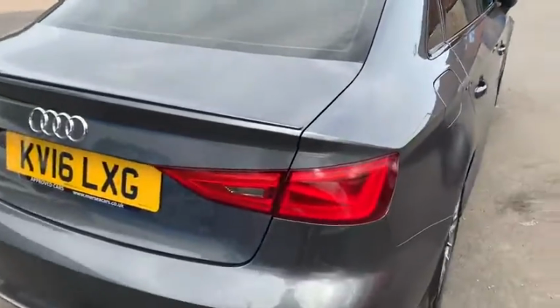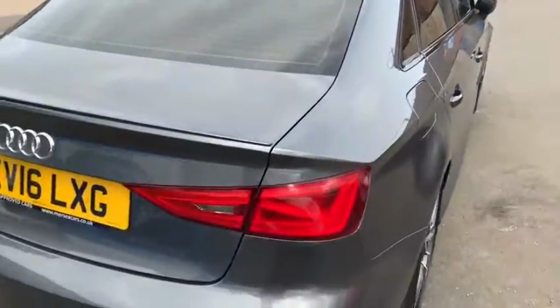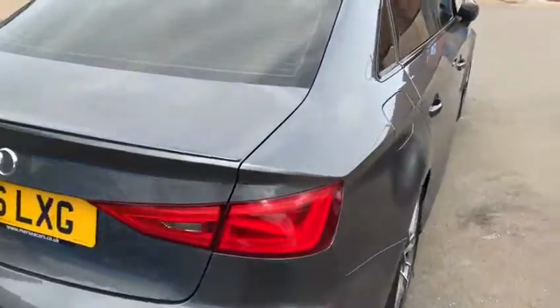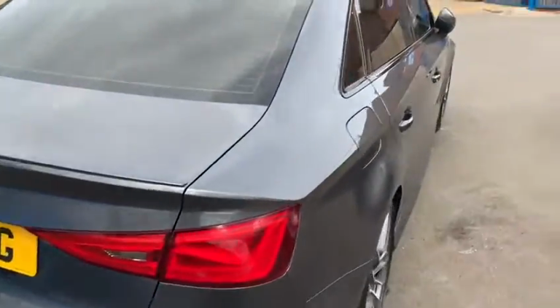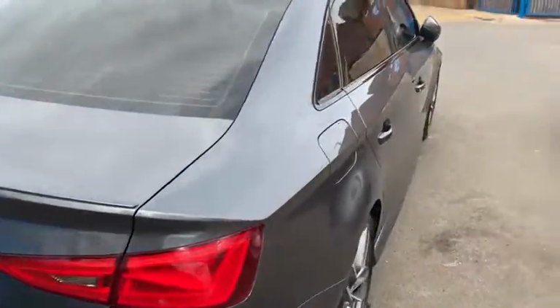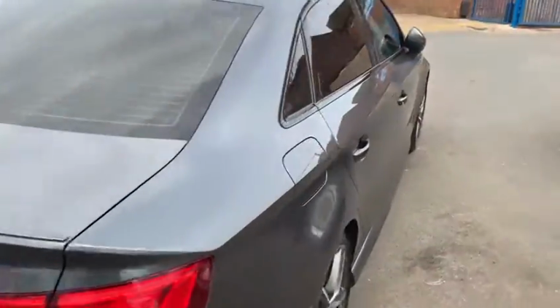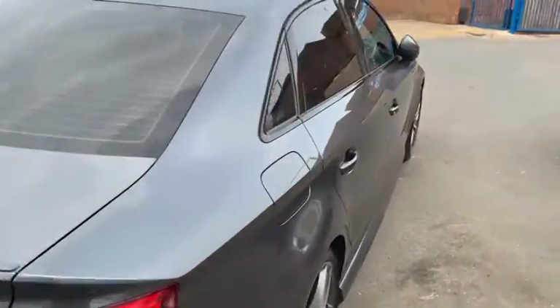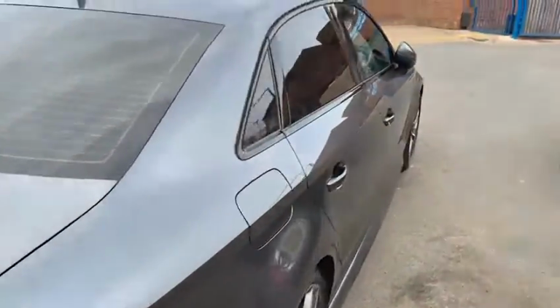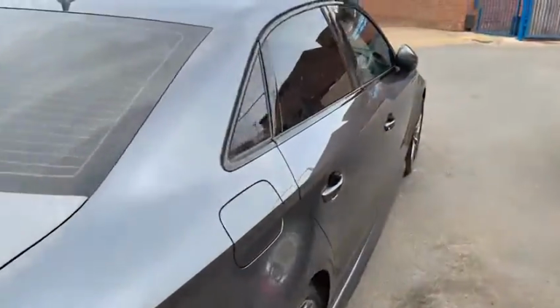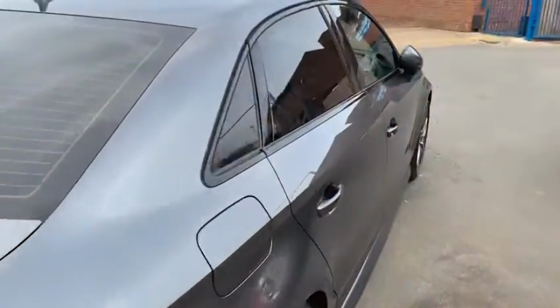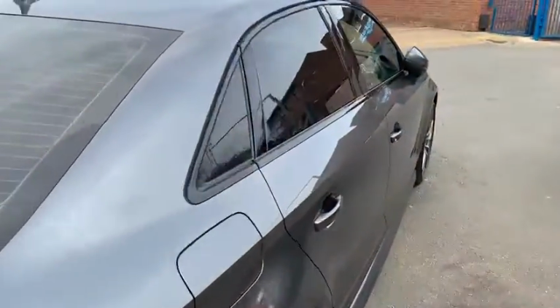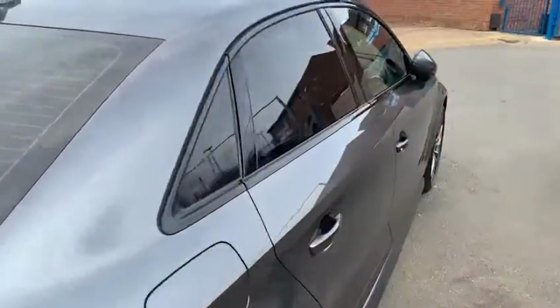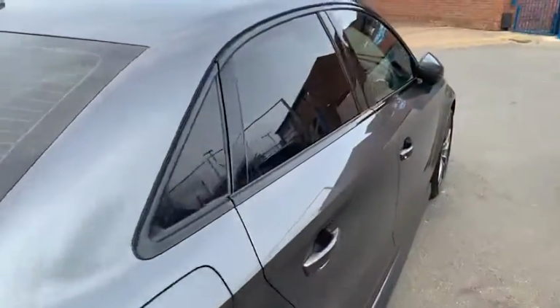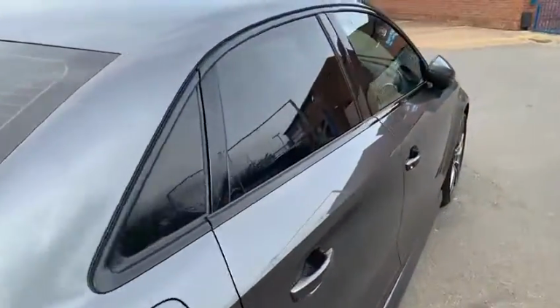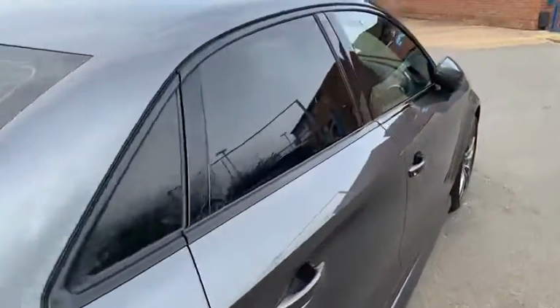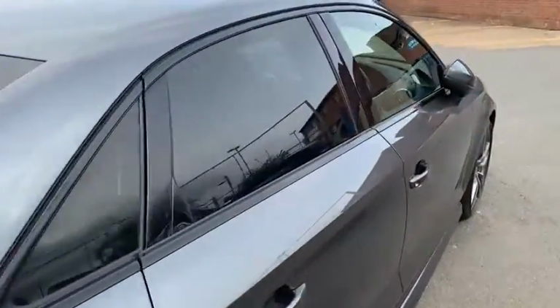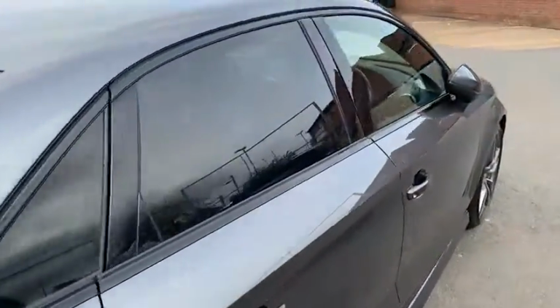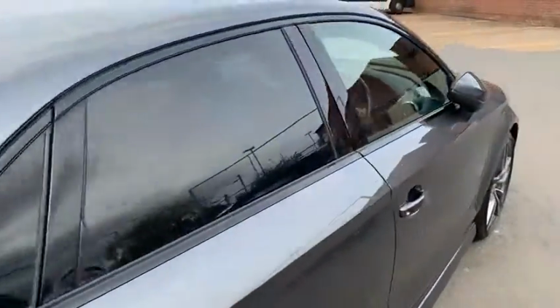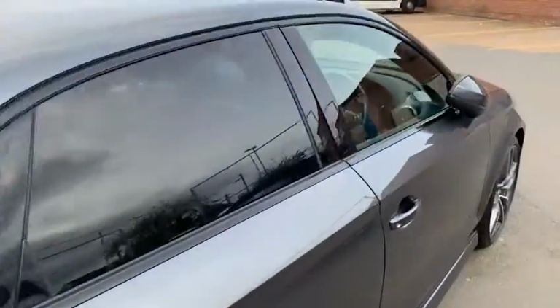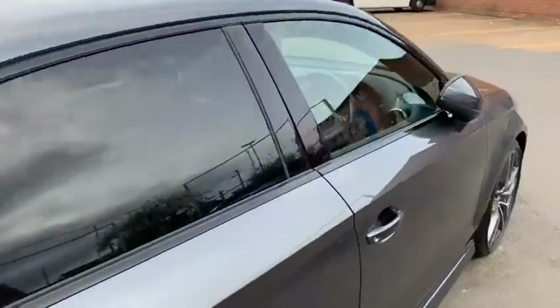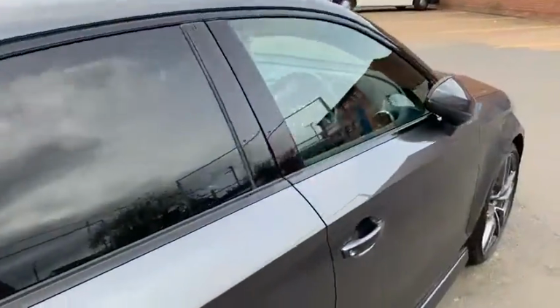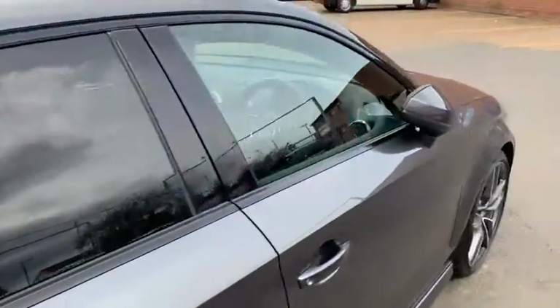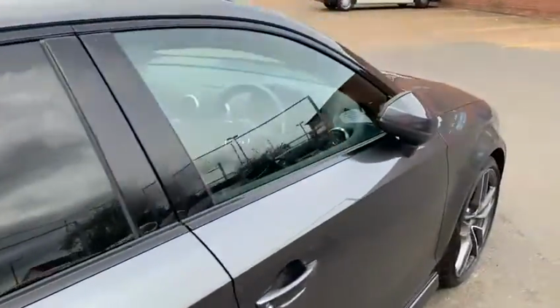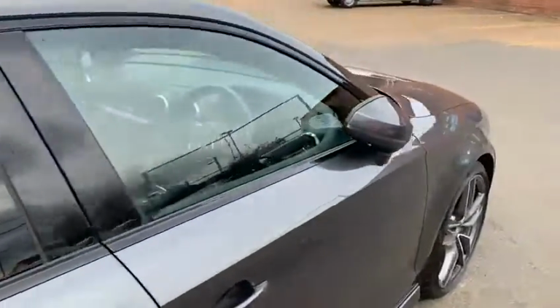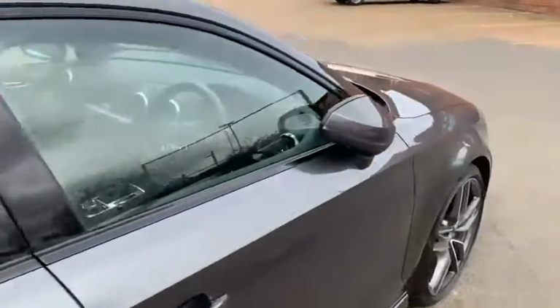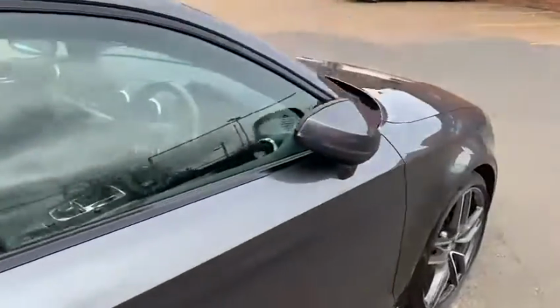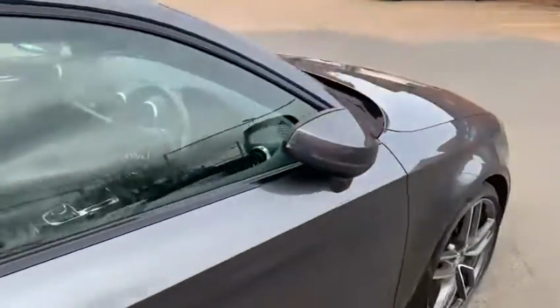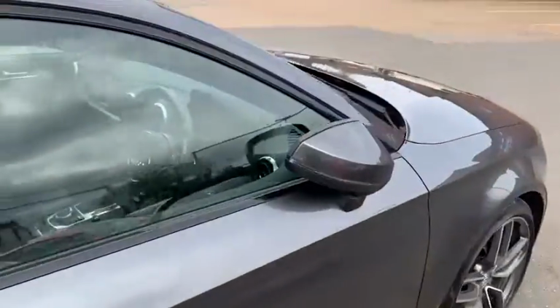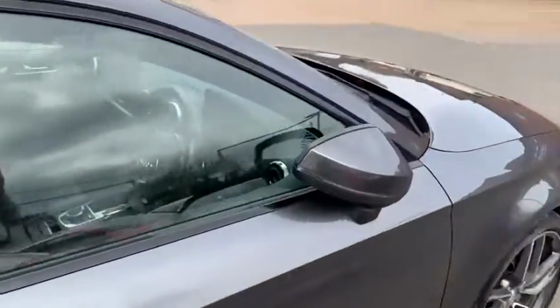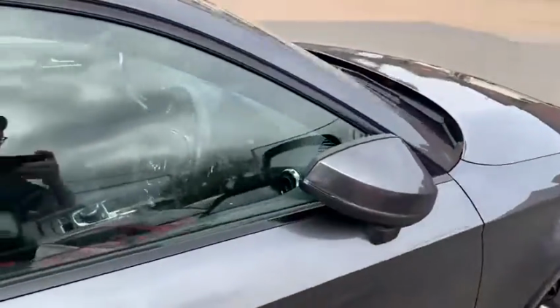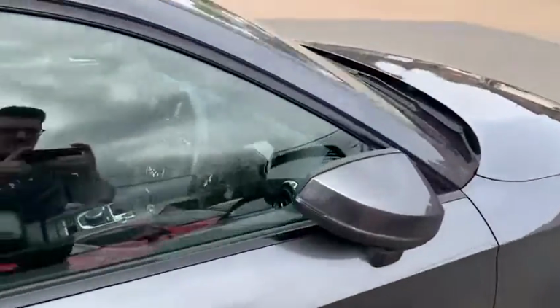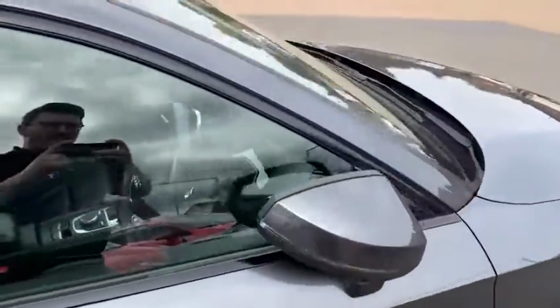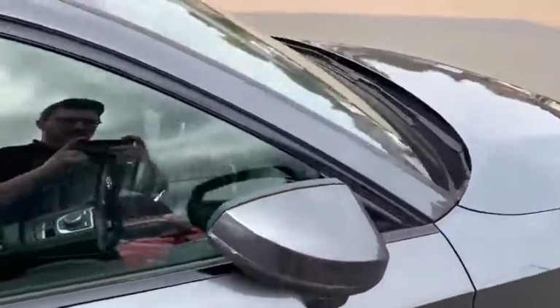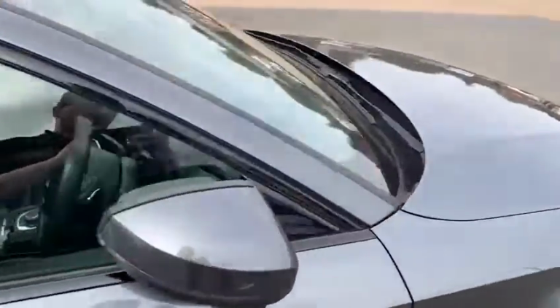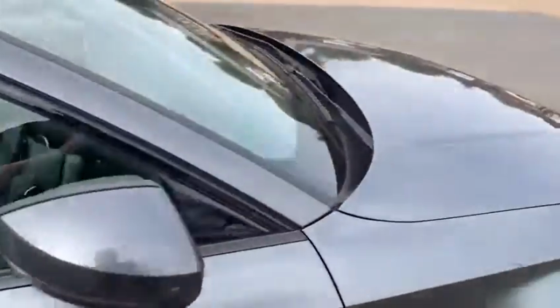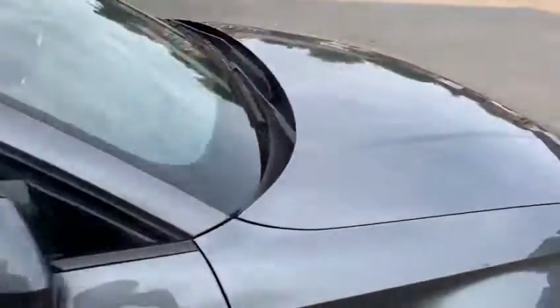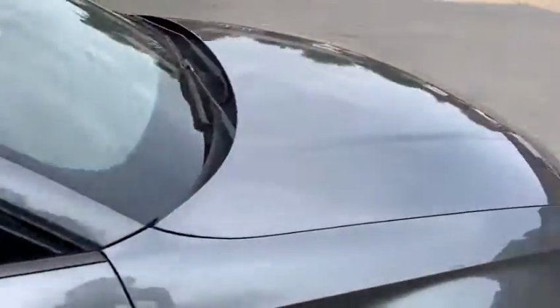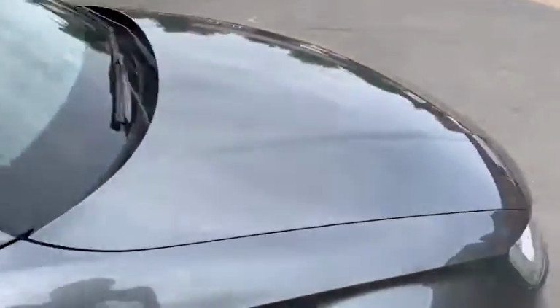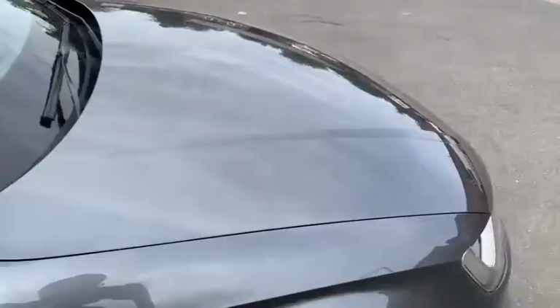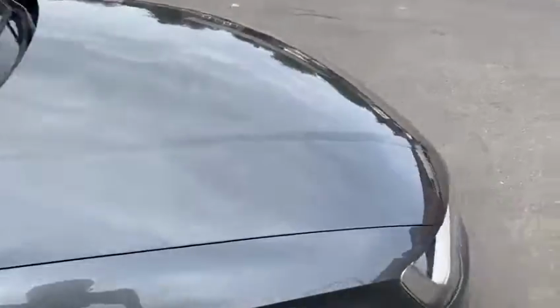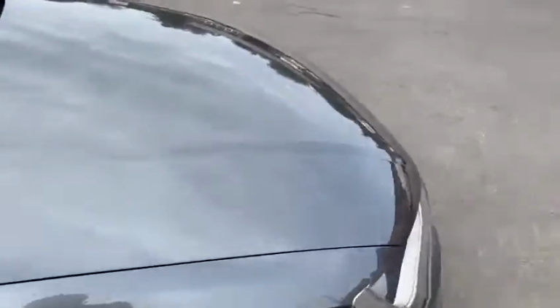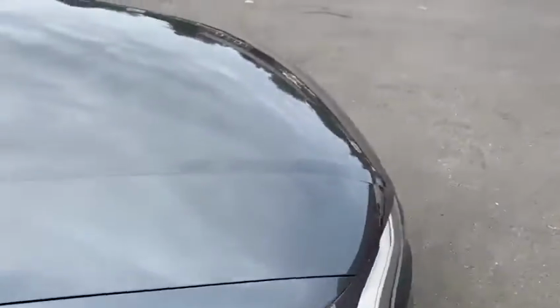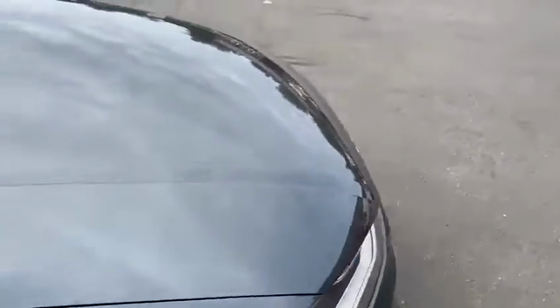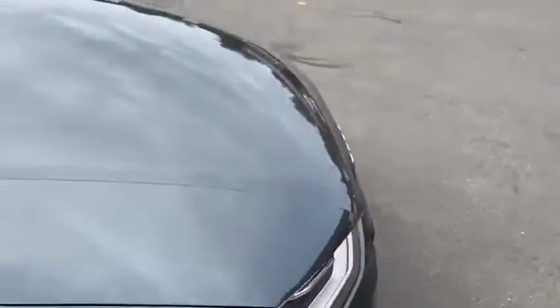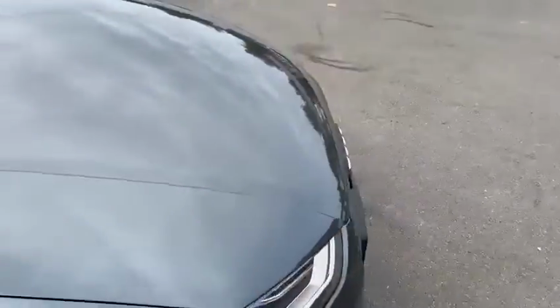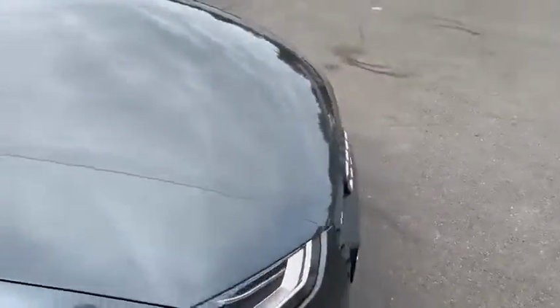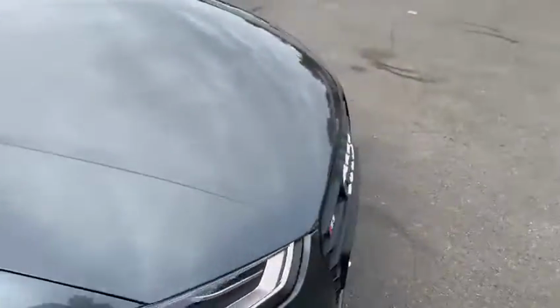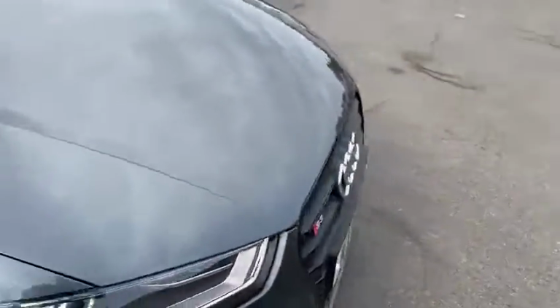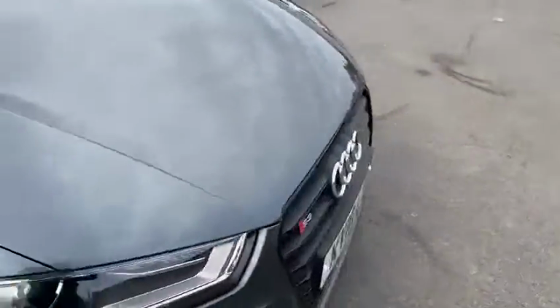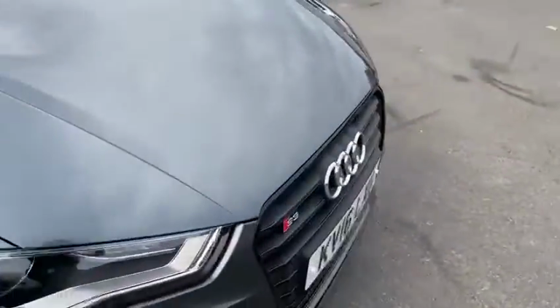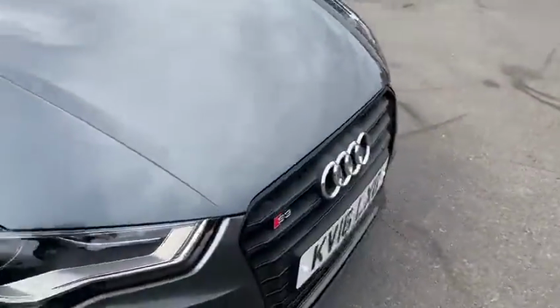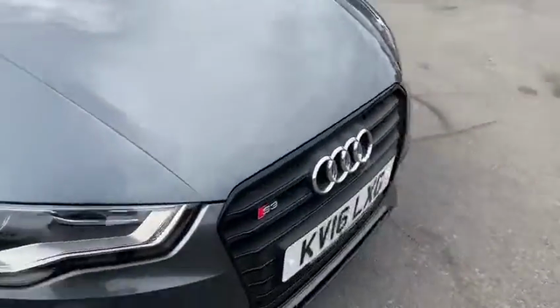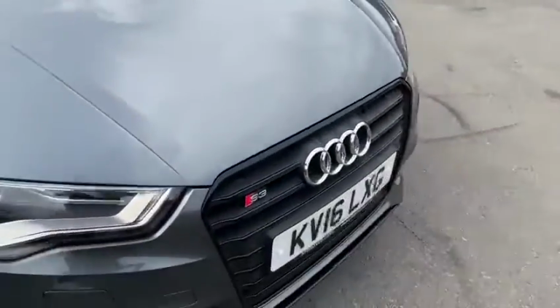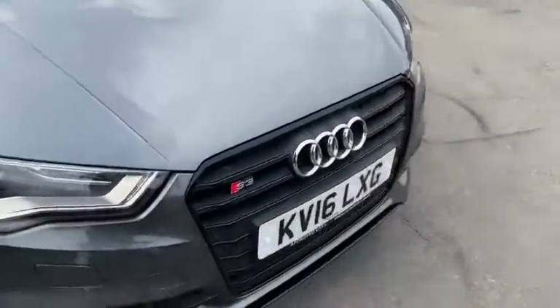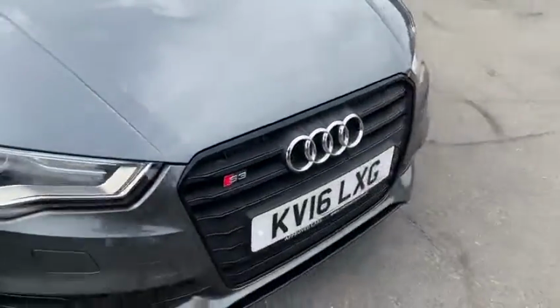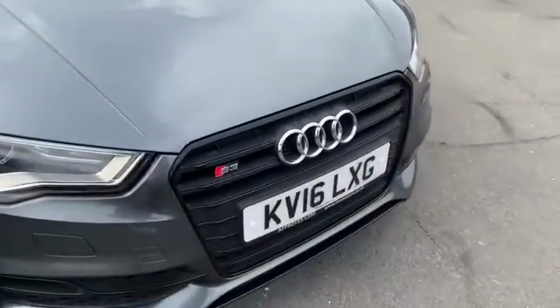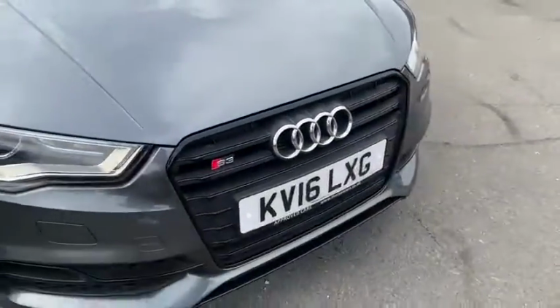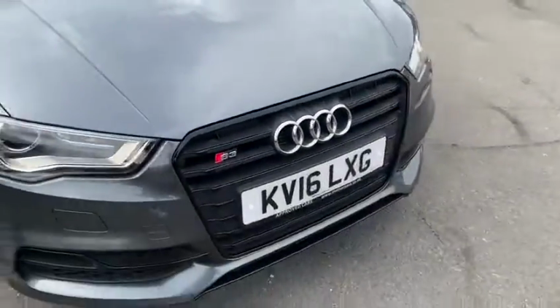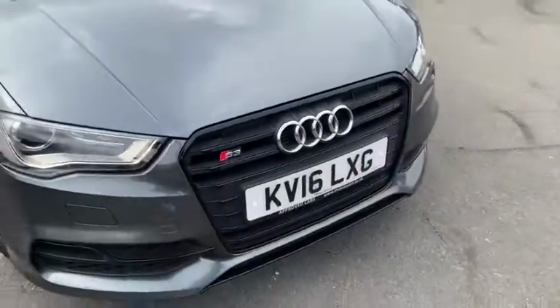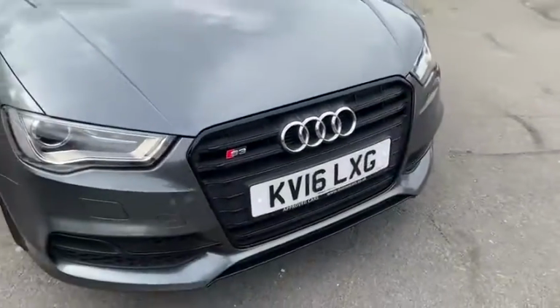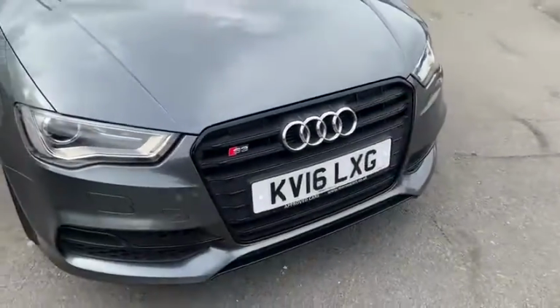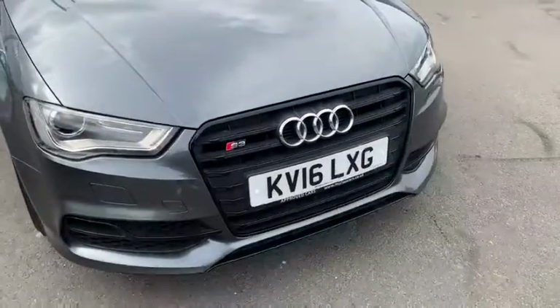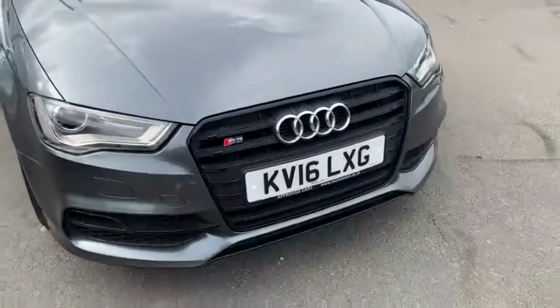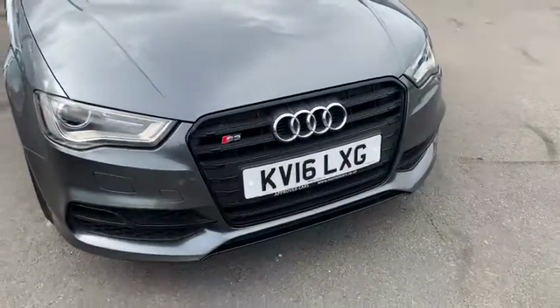You get the black trims around the window edges. You get a flat bottom steering wheel on the inside, which we'll get to. And you get the black grille at the front.